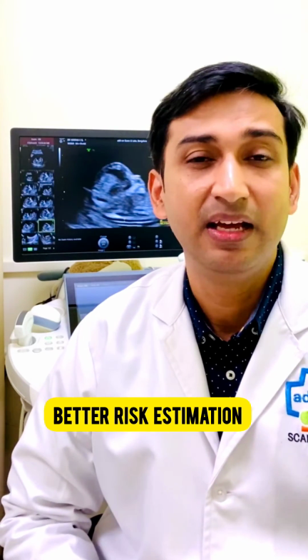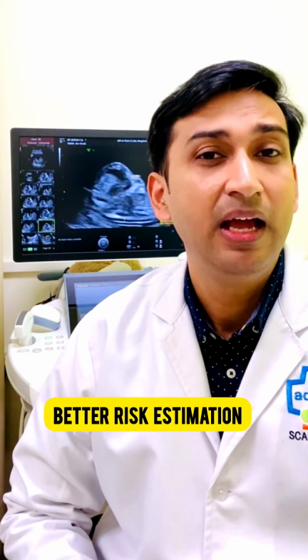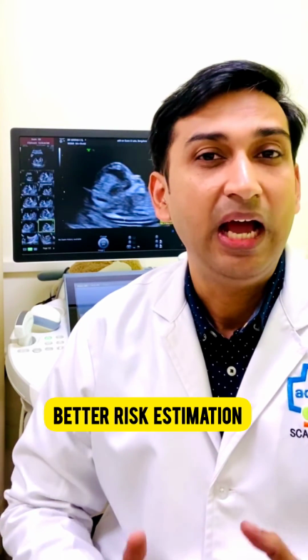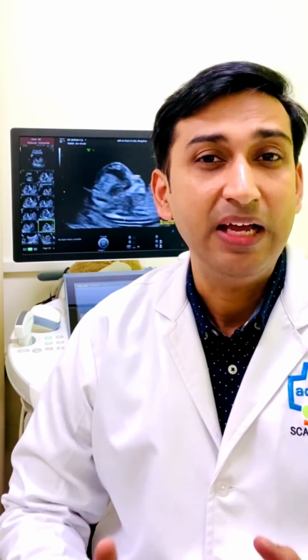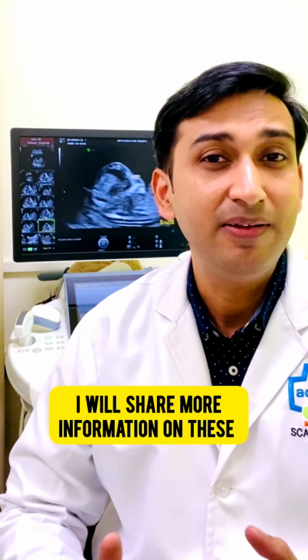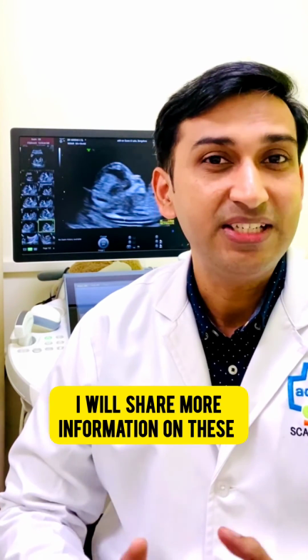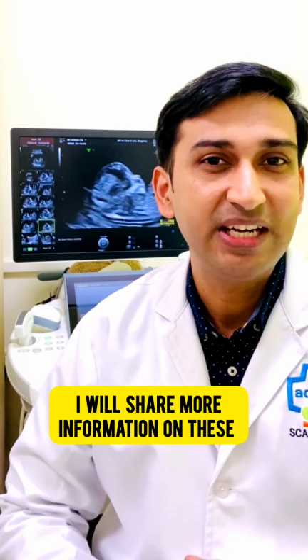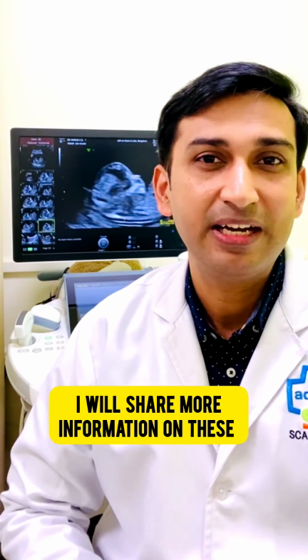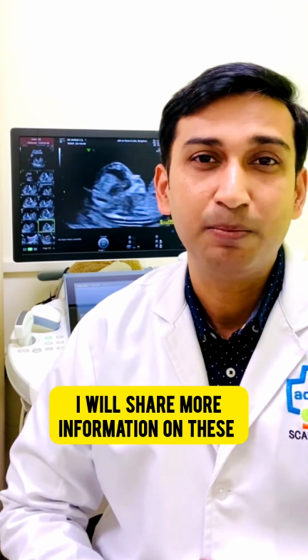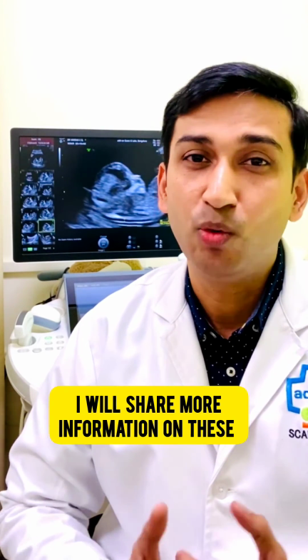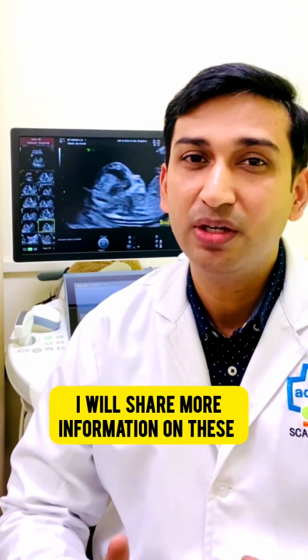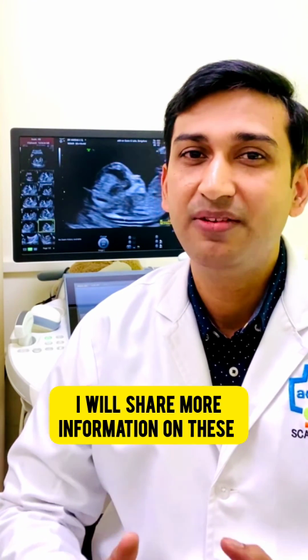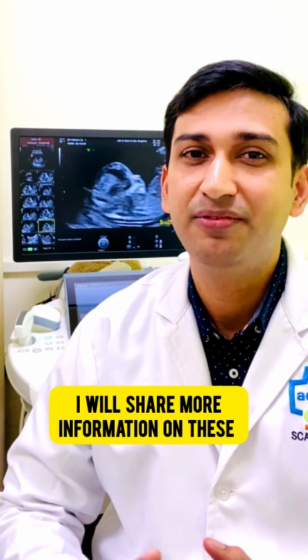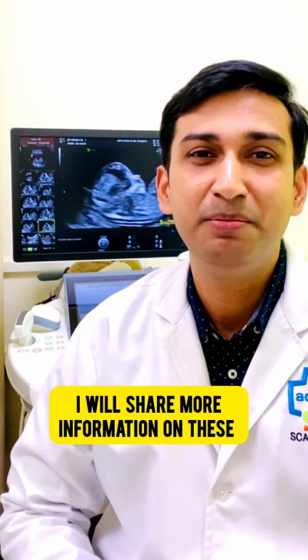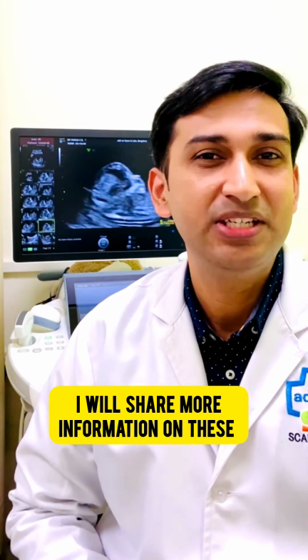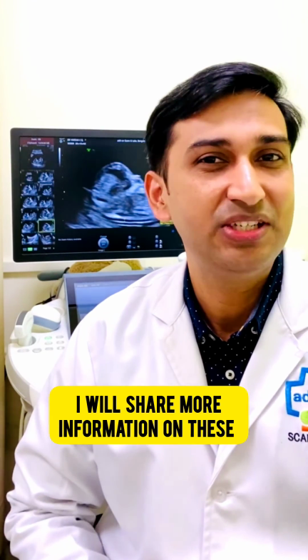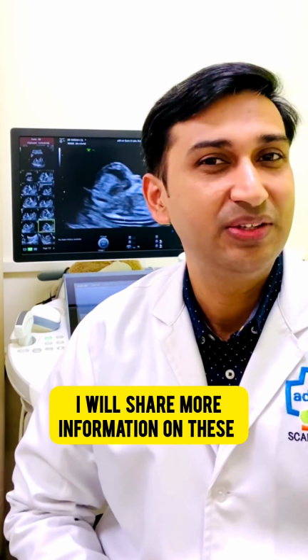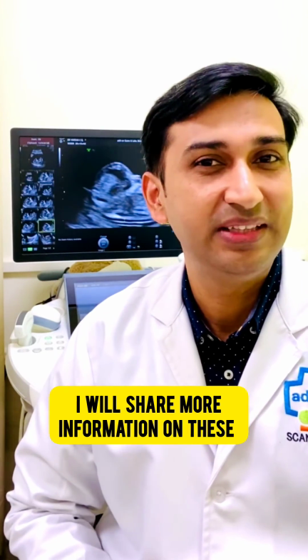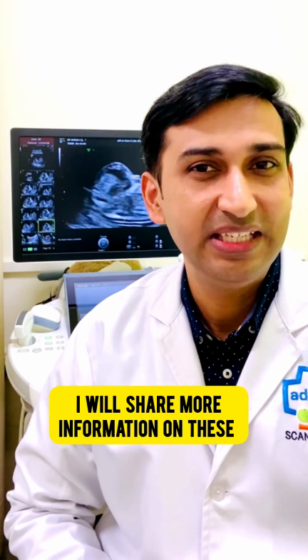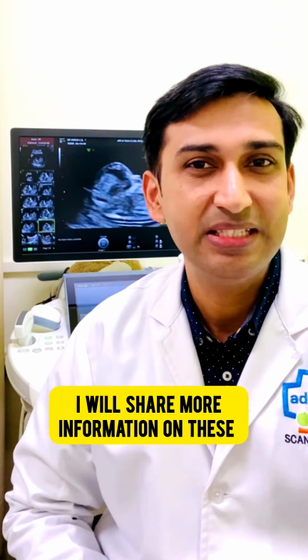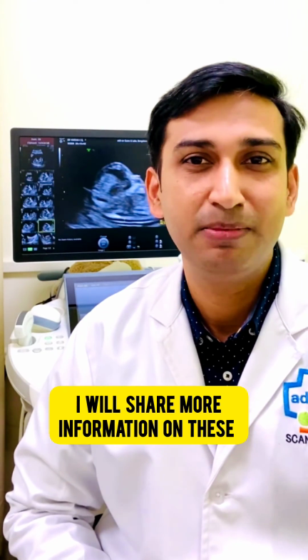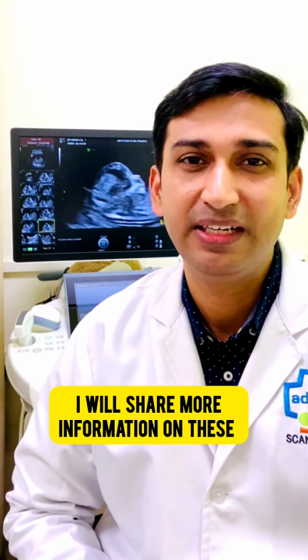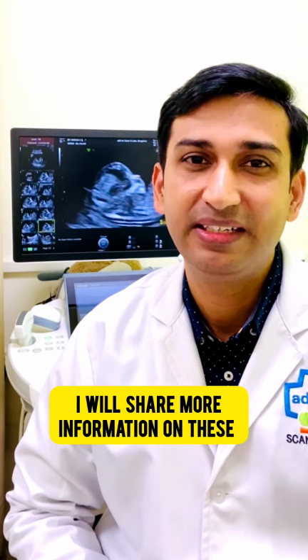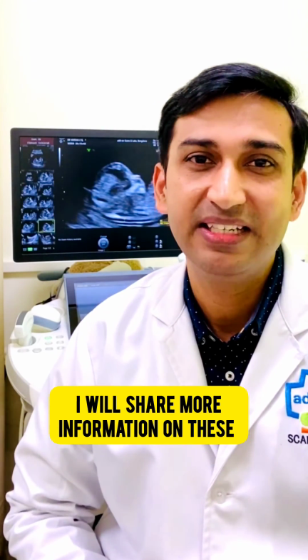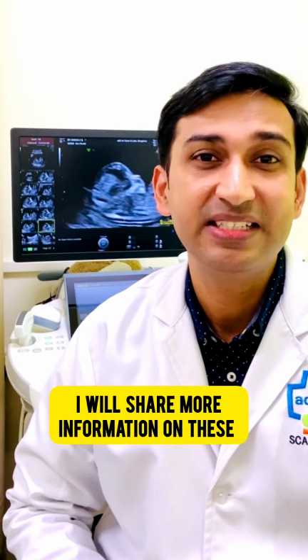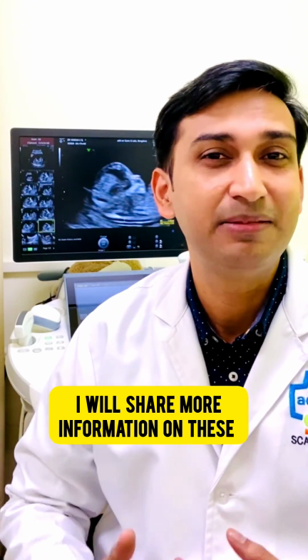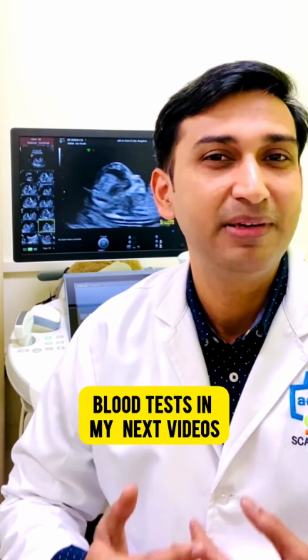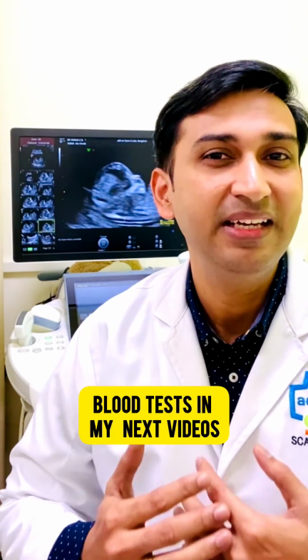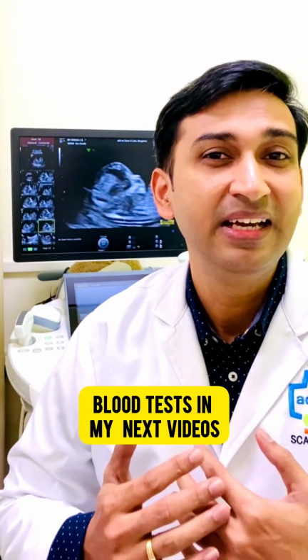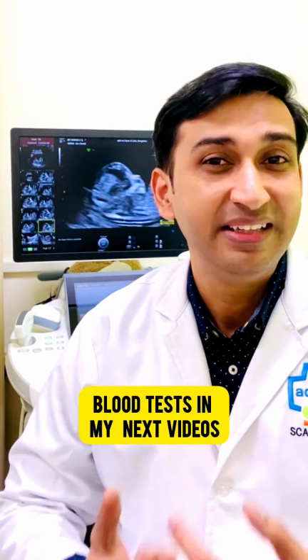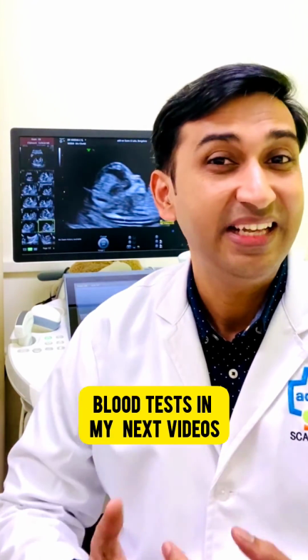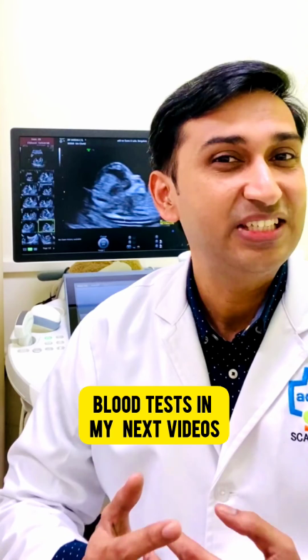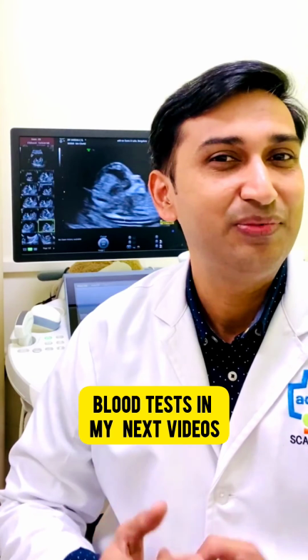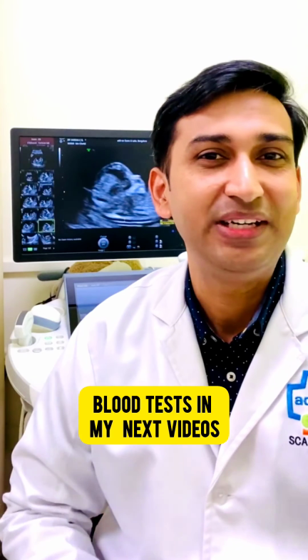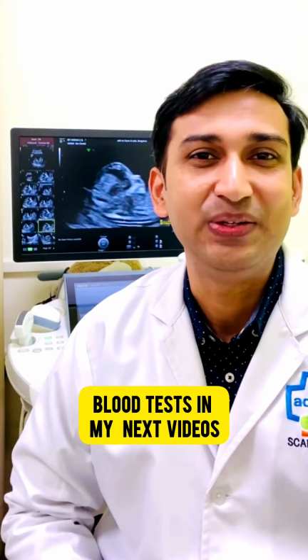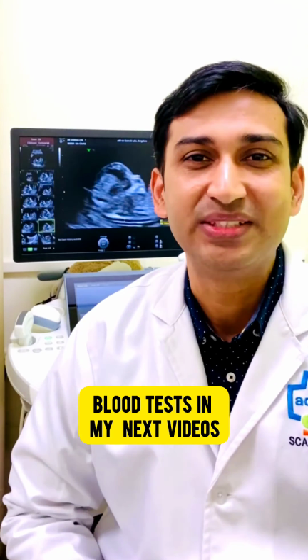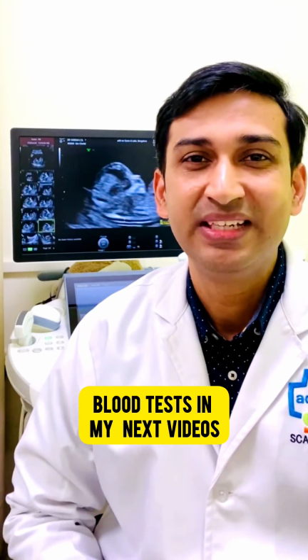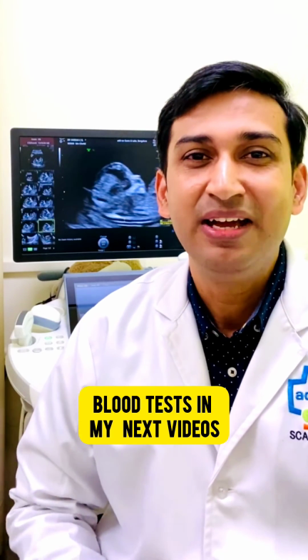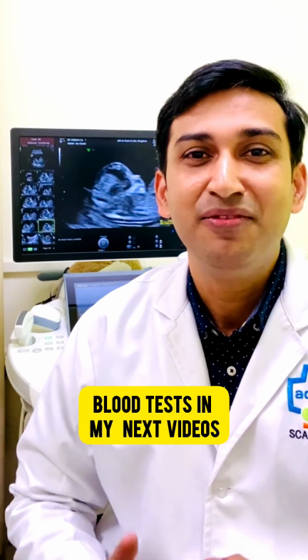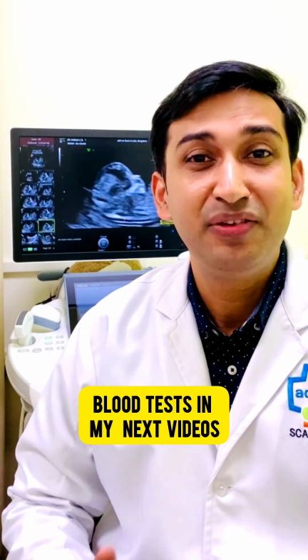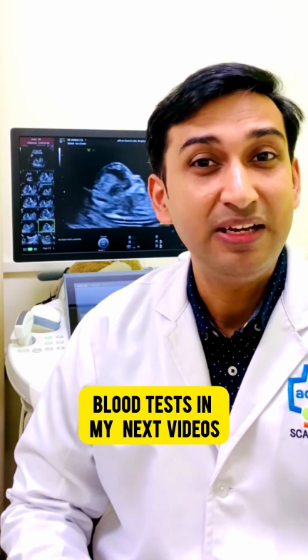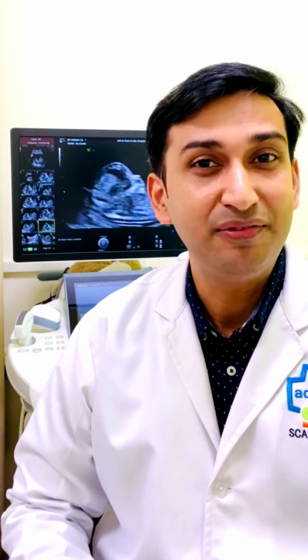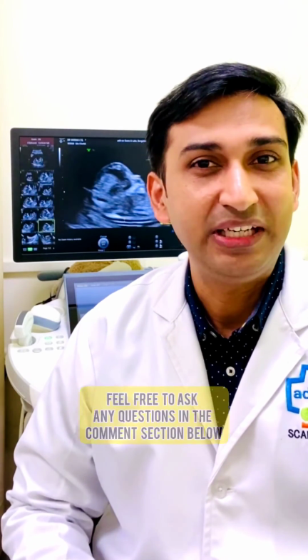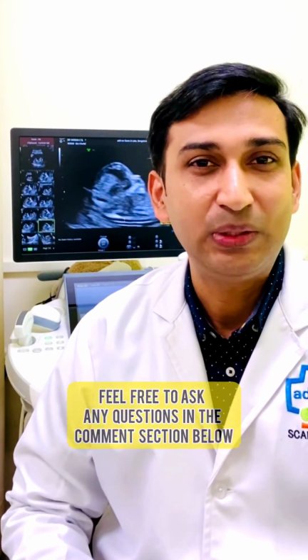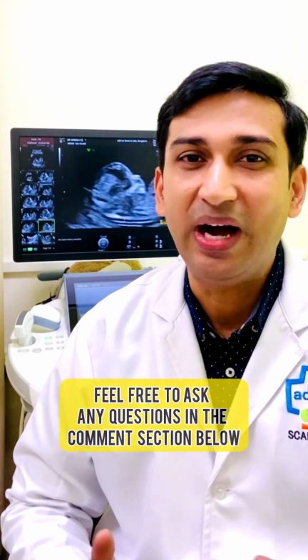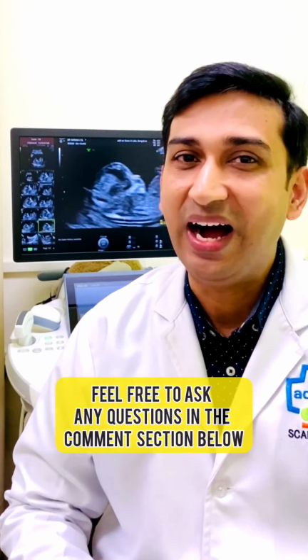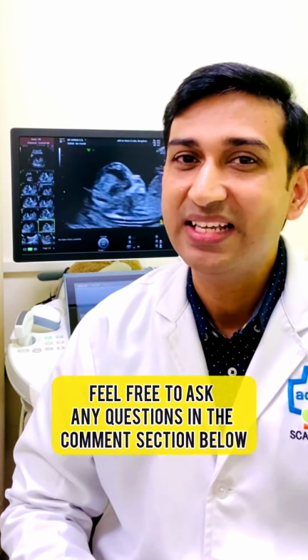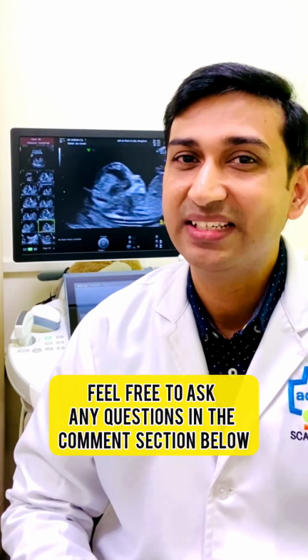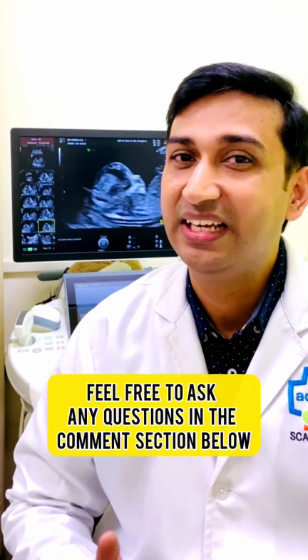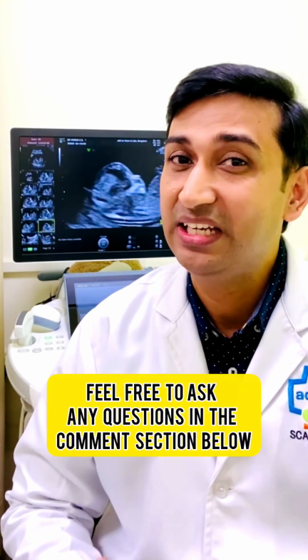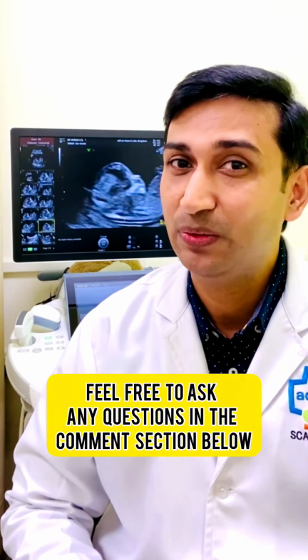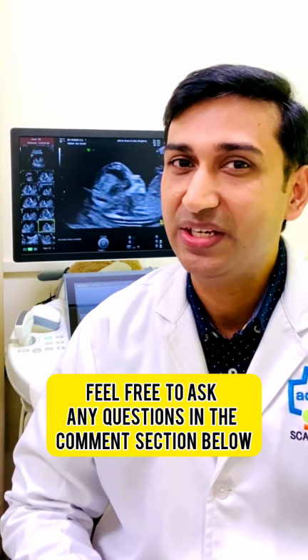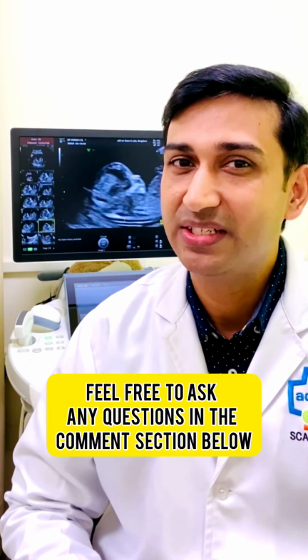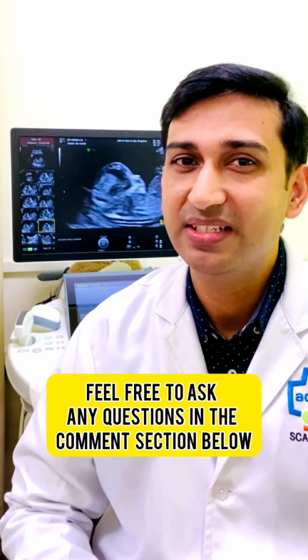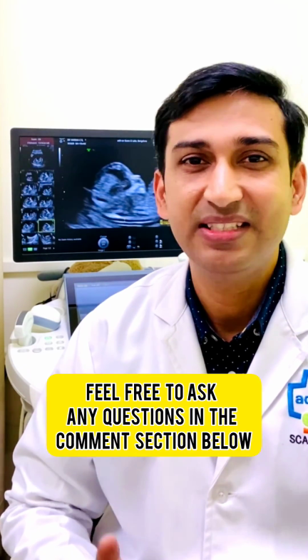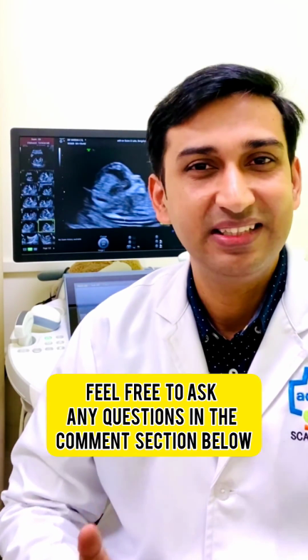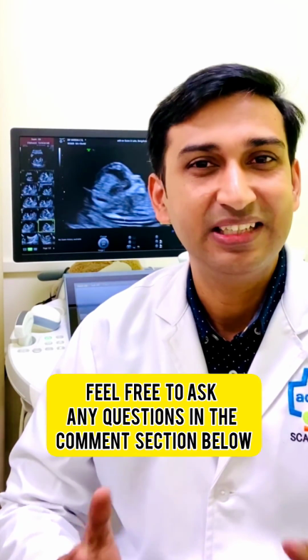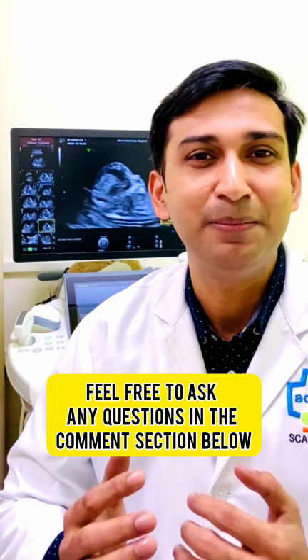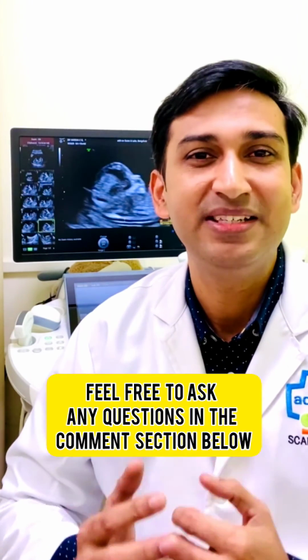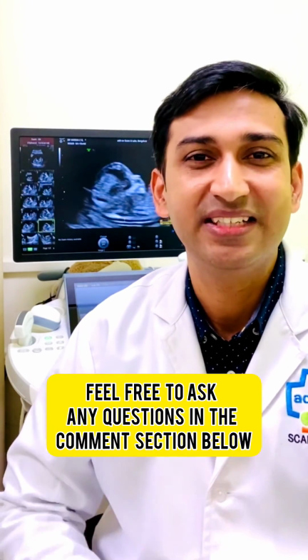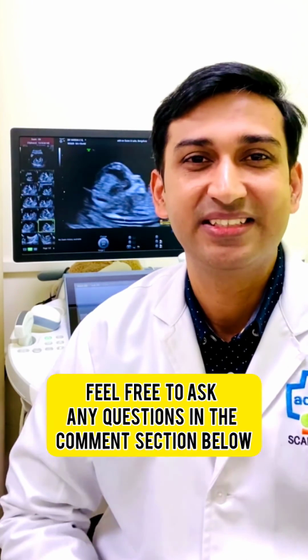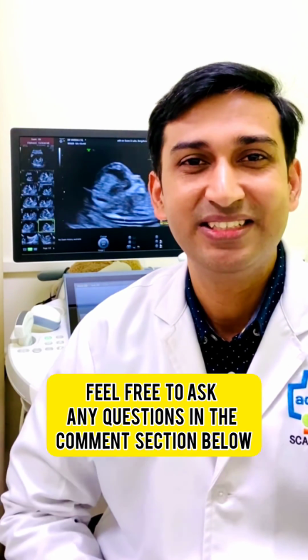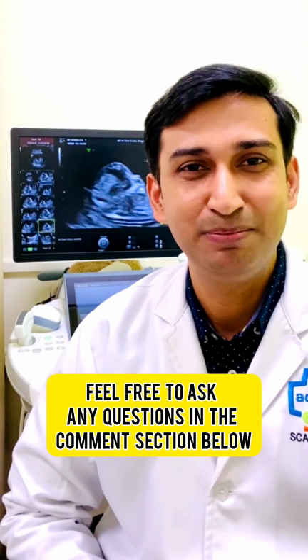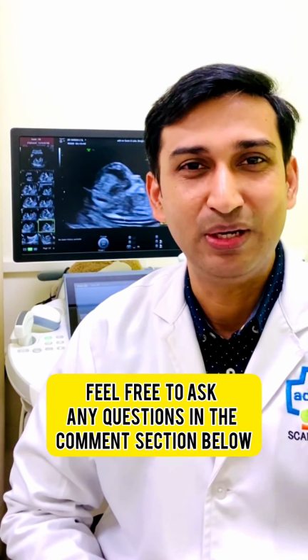I will share more information on these blood tests in my next videos. Feel free to ask any questions in the comment section below.